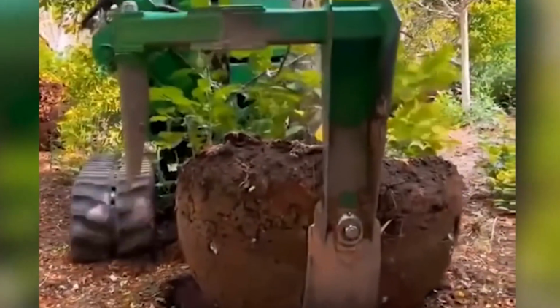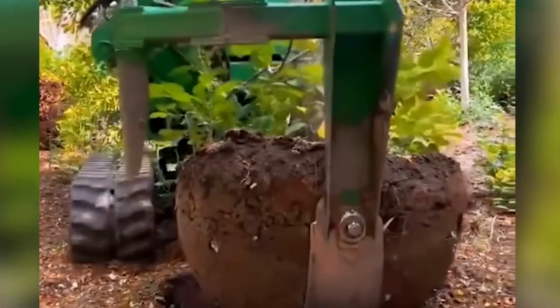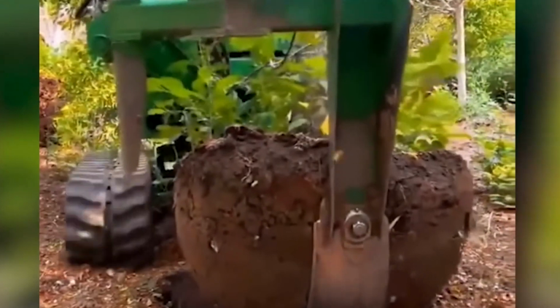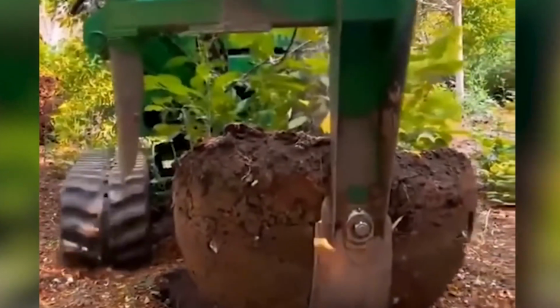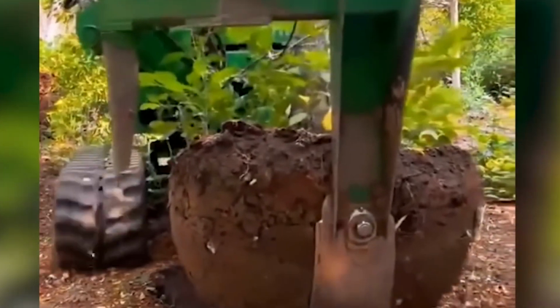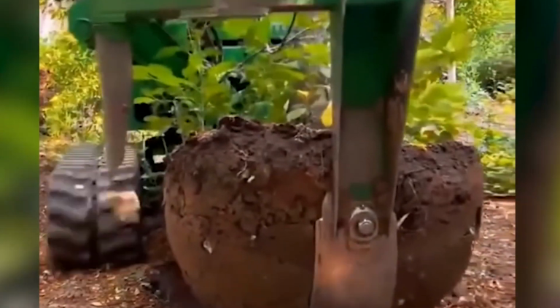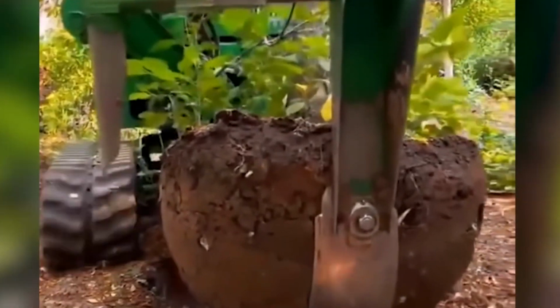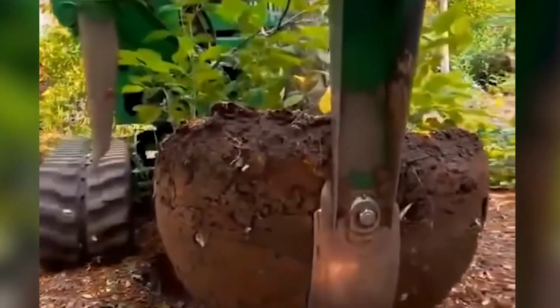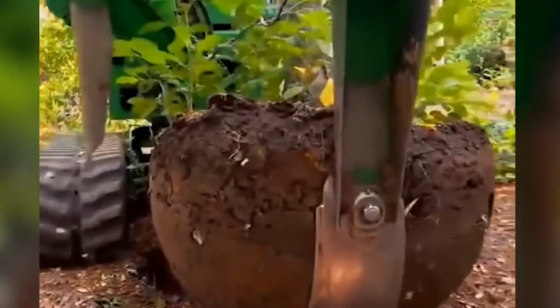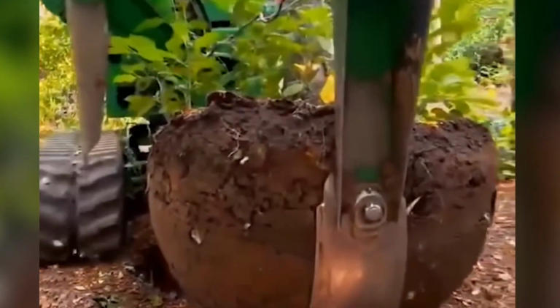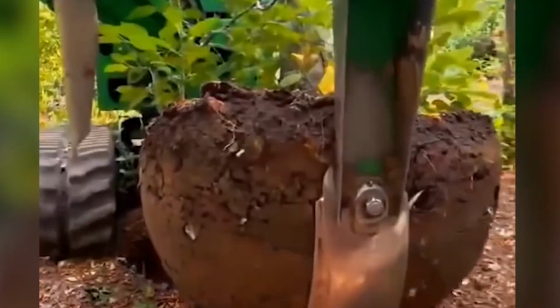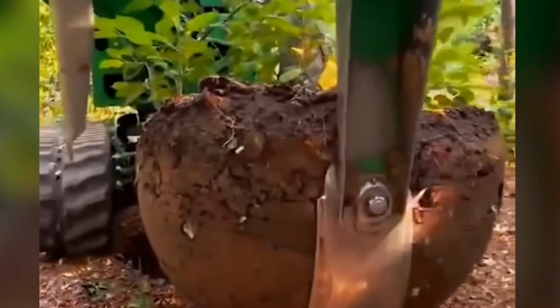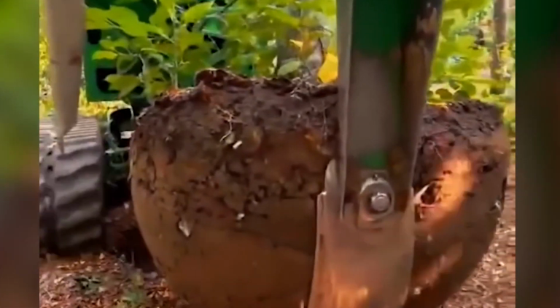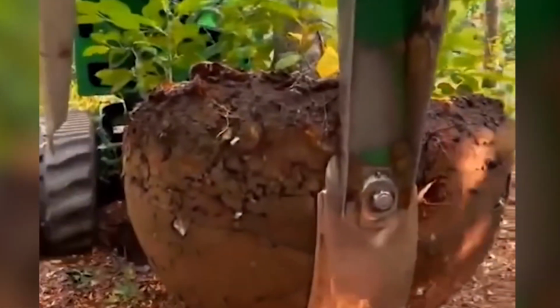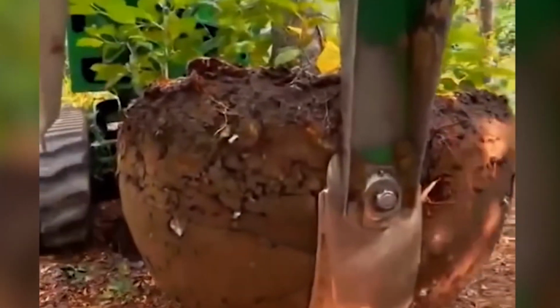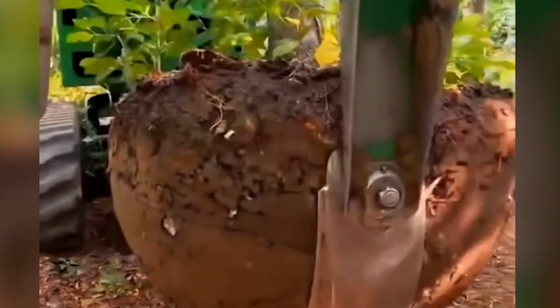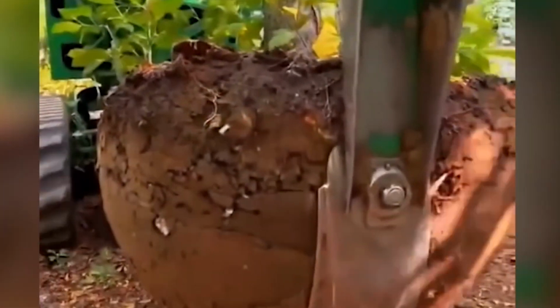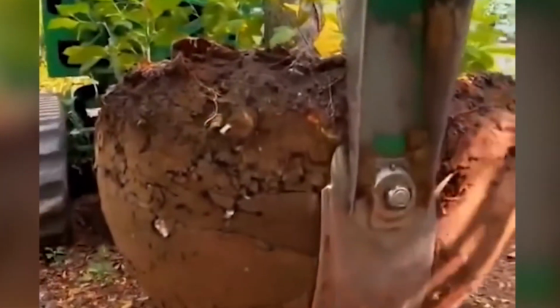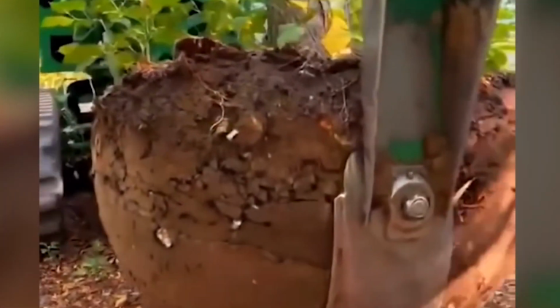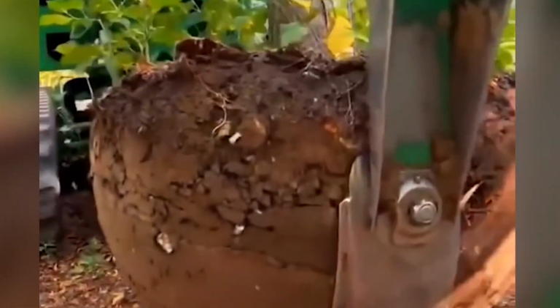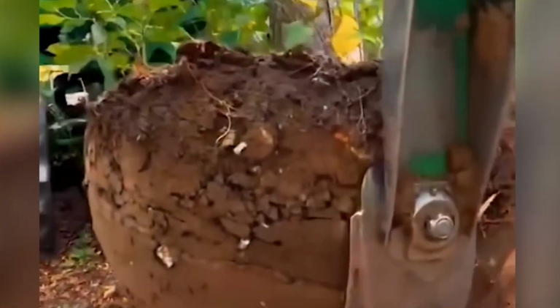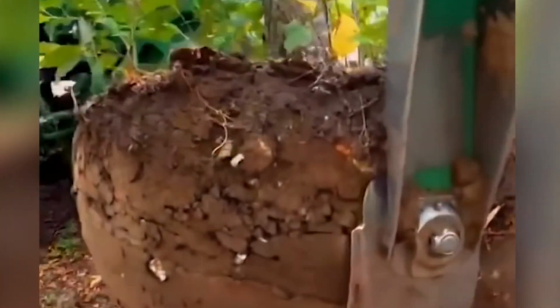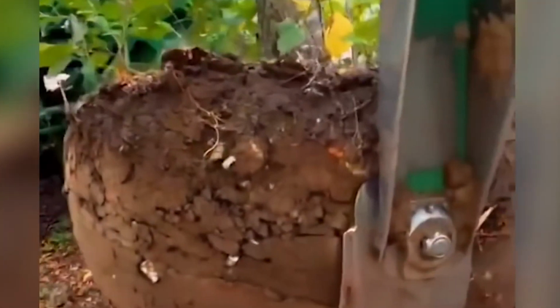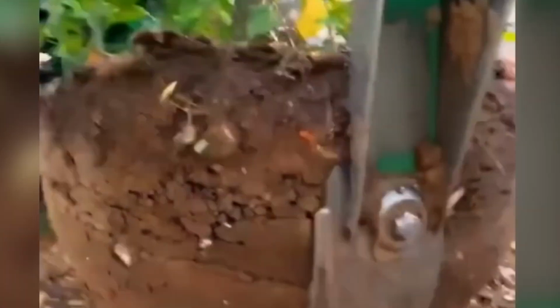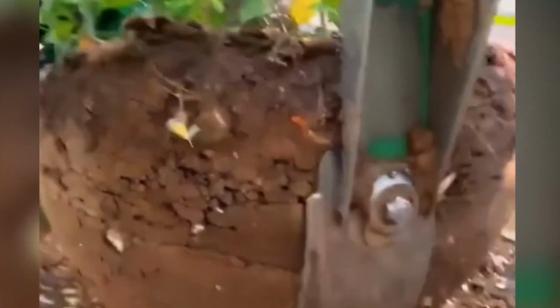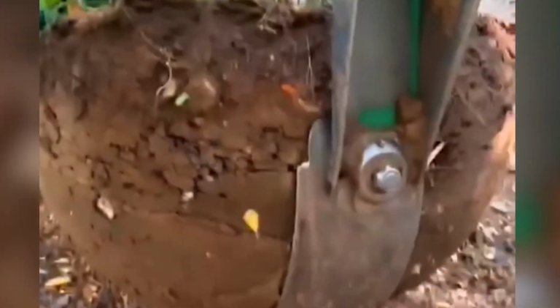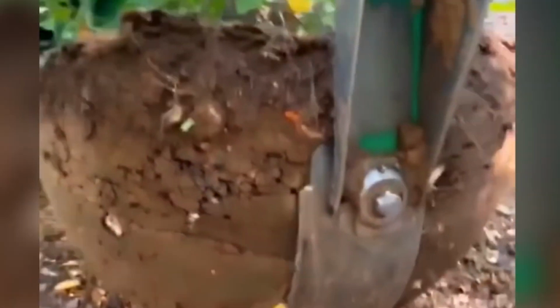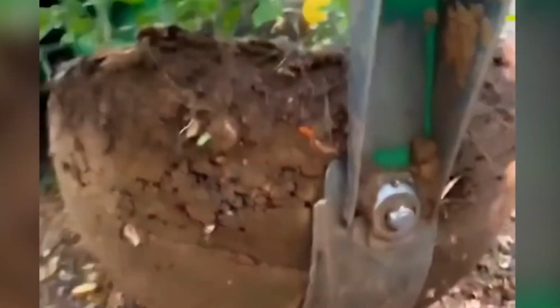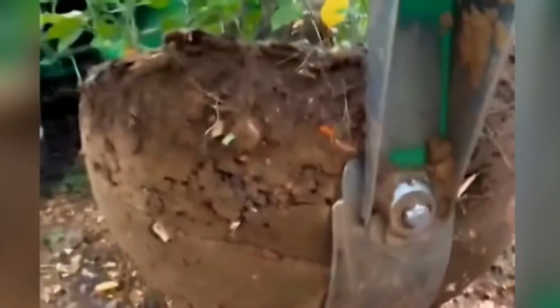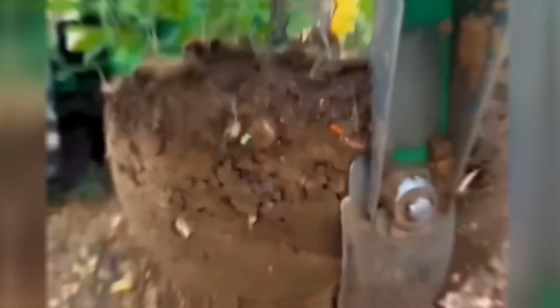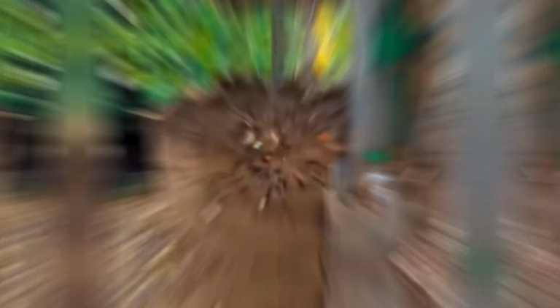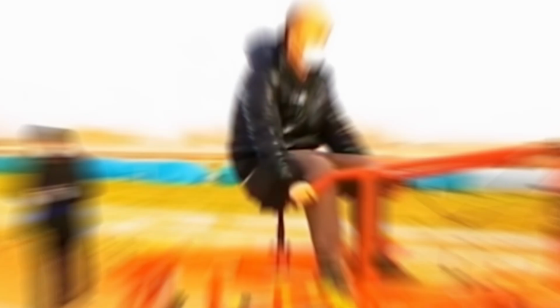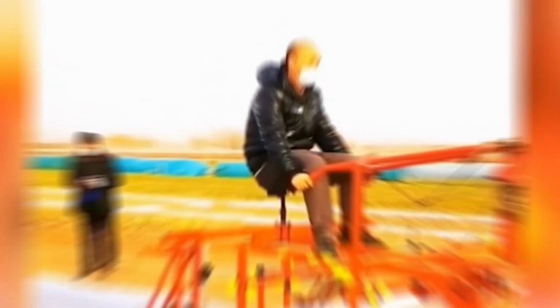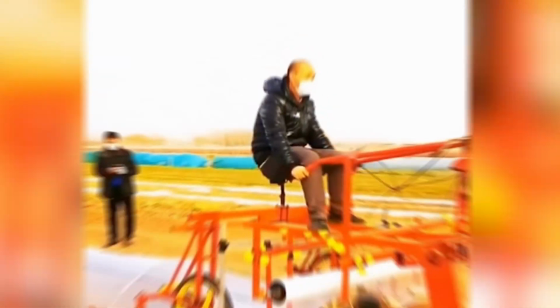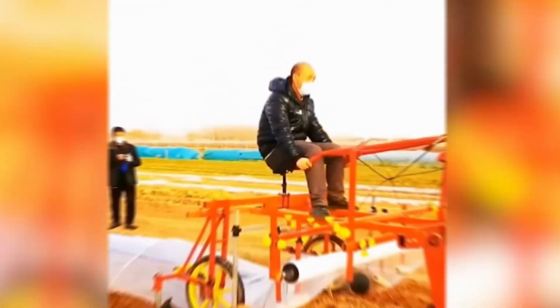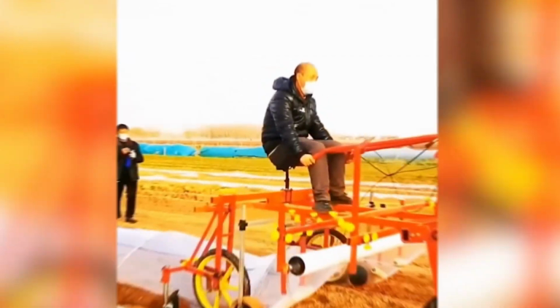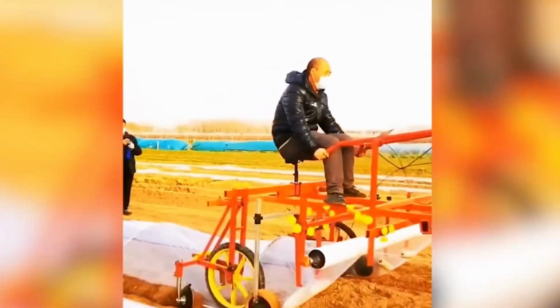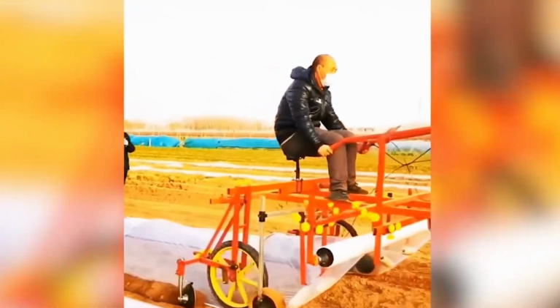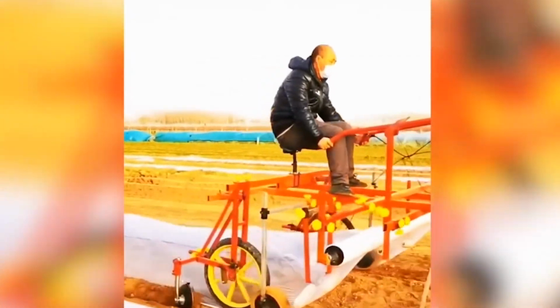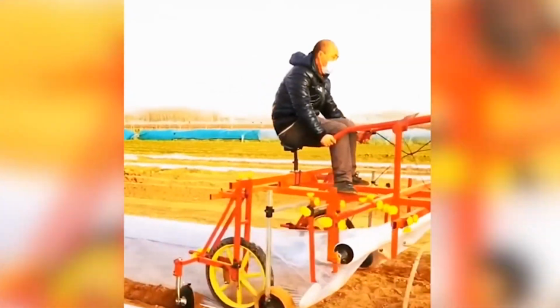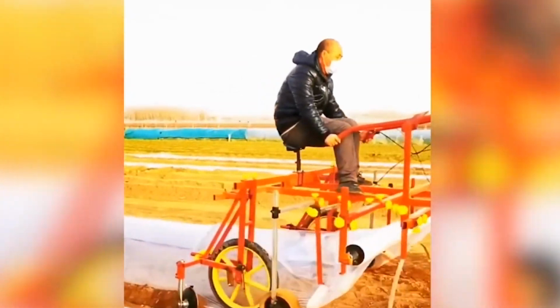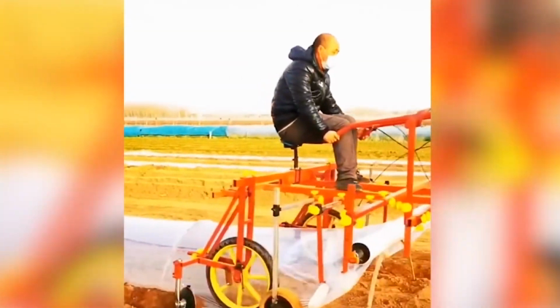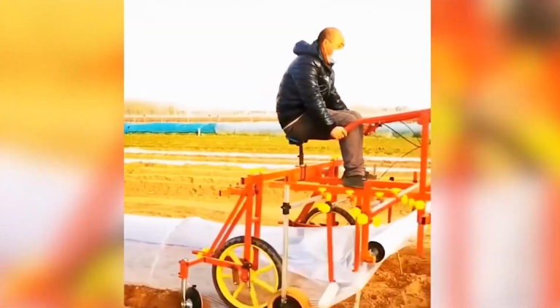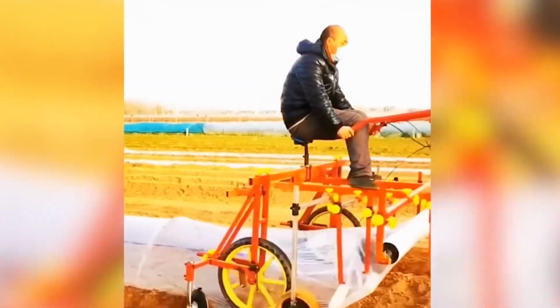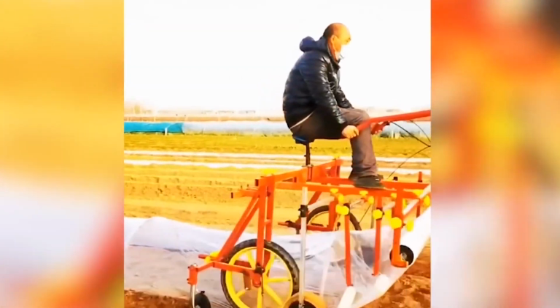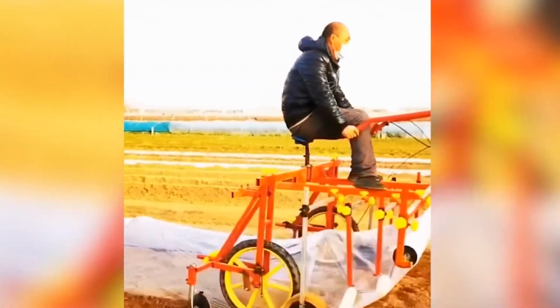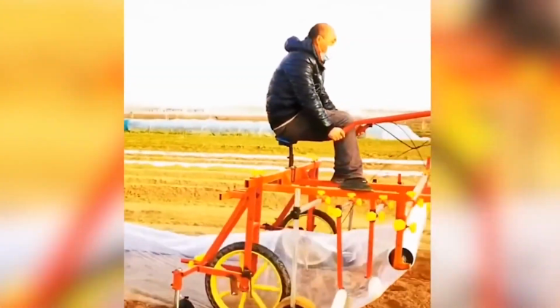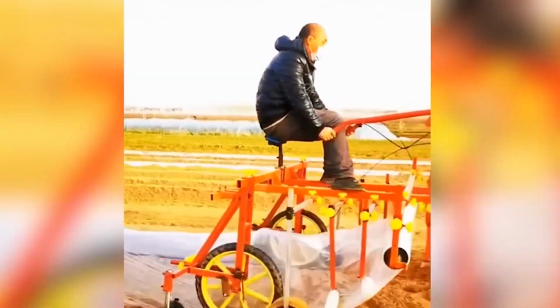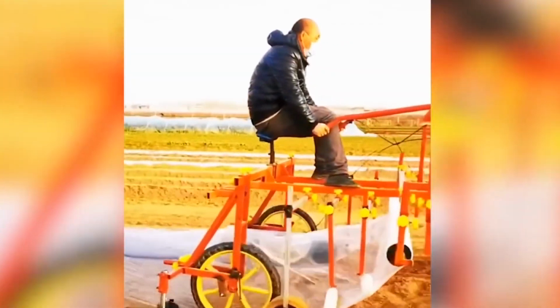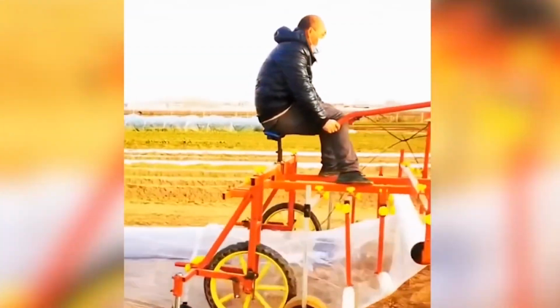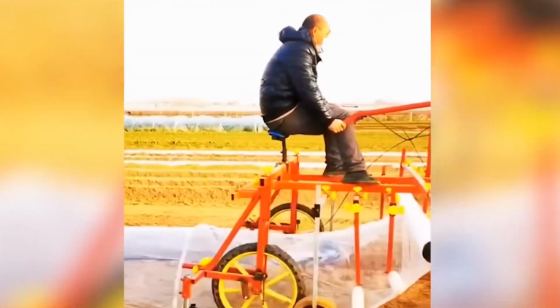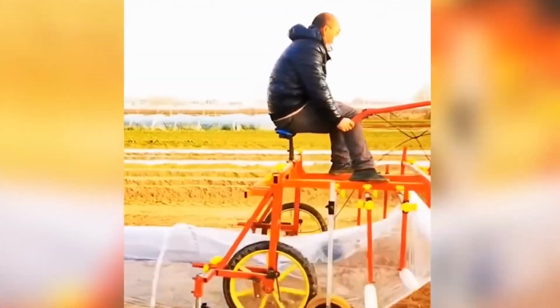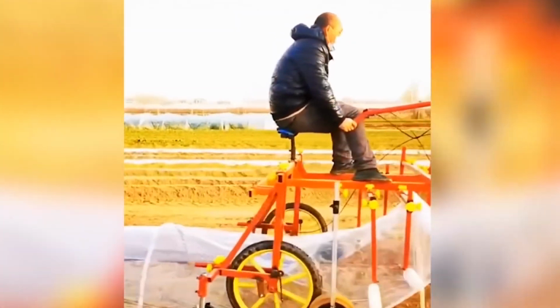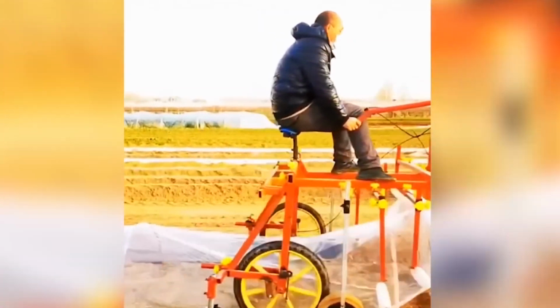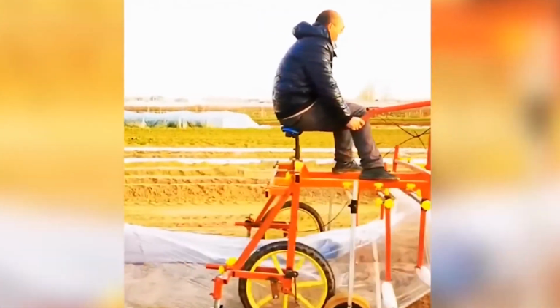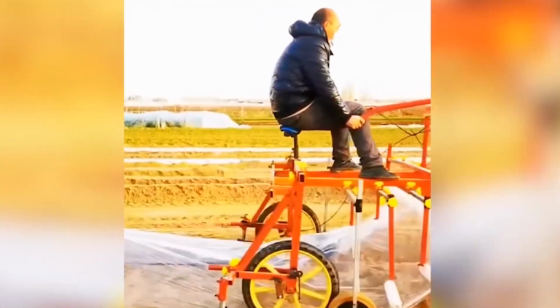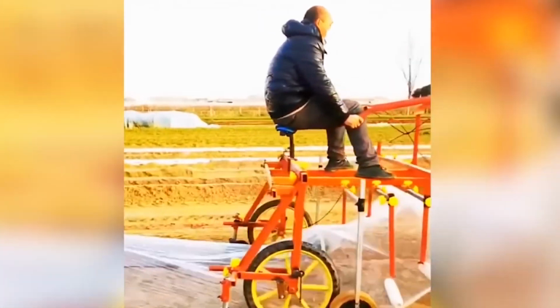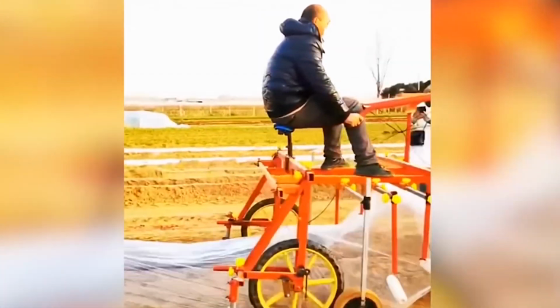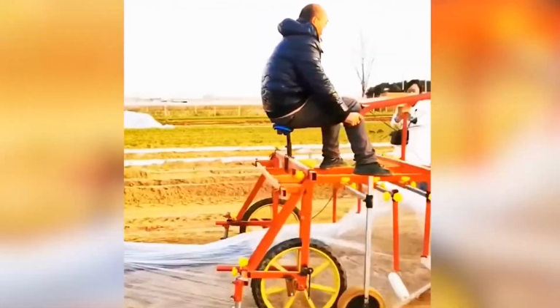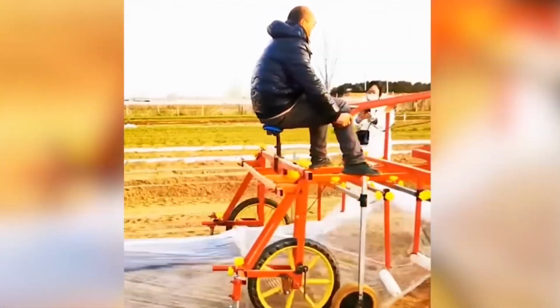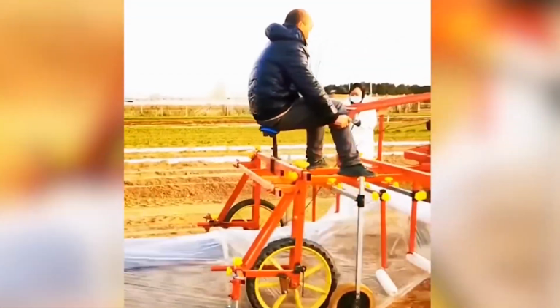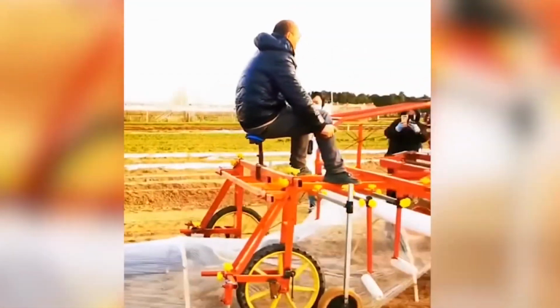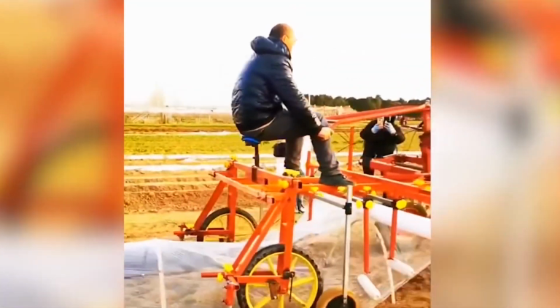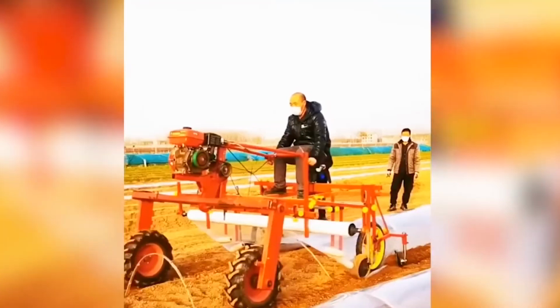The self-propelled crawler mini machine will perfectly cope with any, even the thickest vegetation, so you can rest easy.